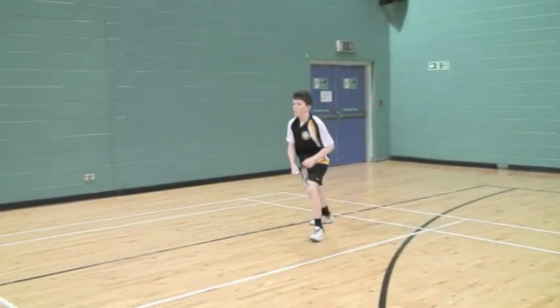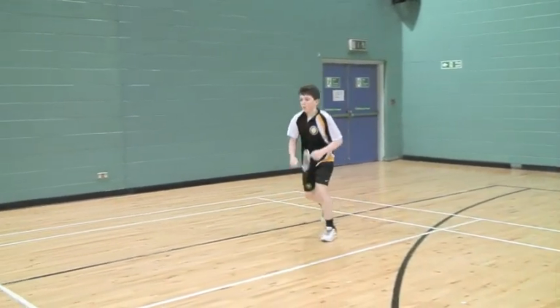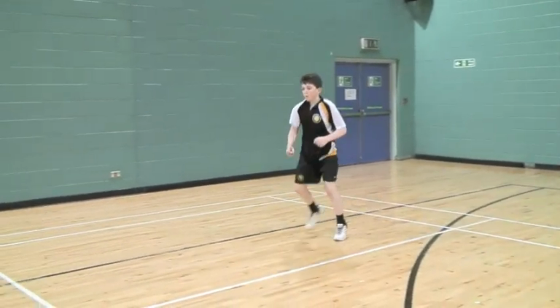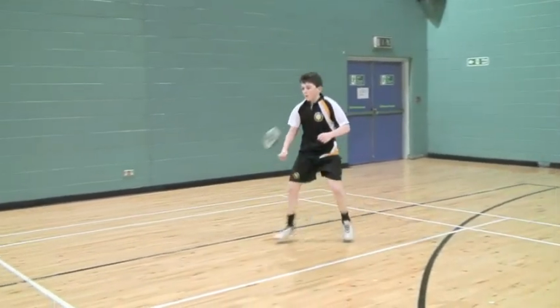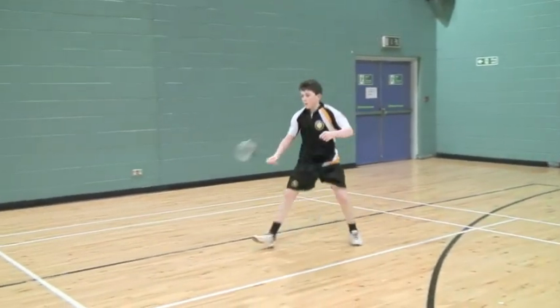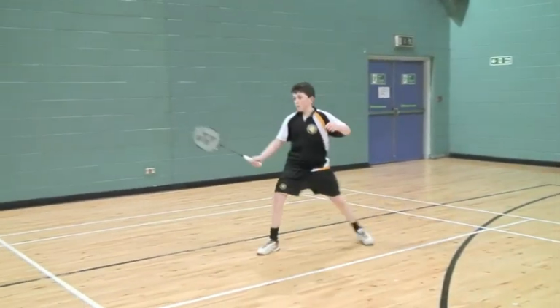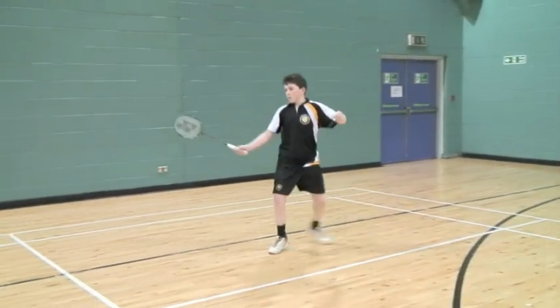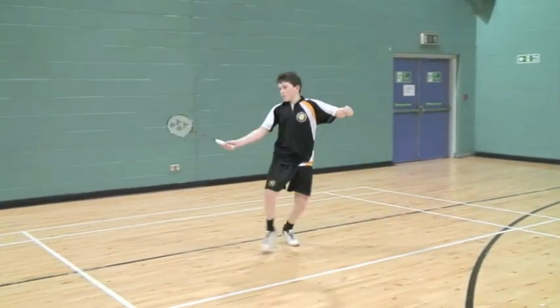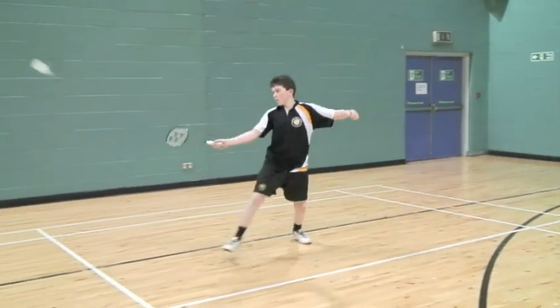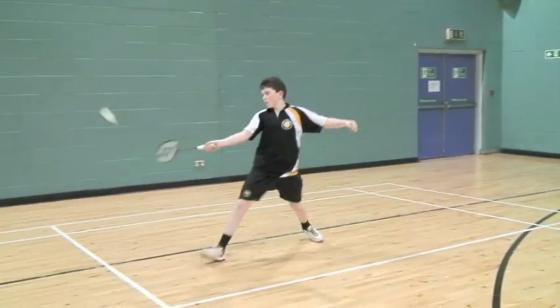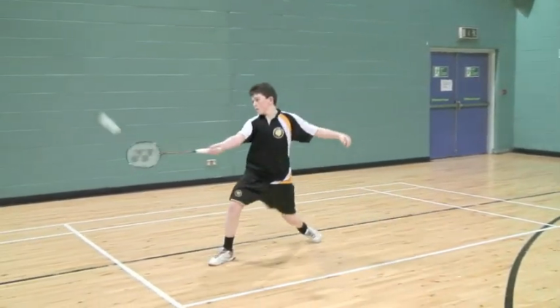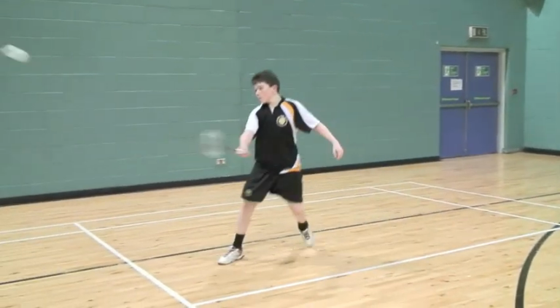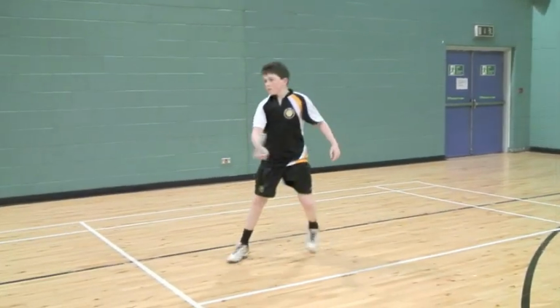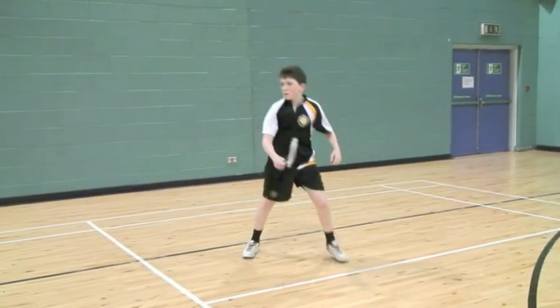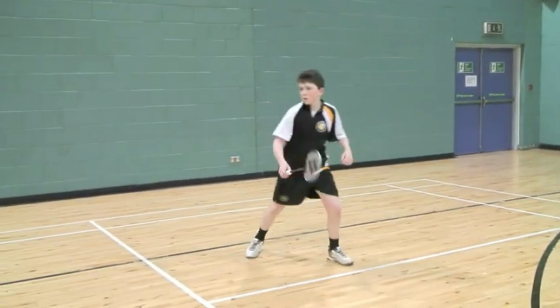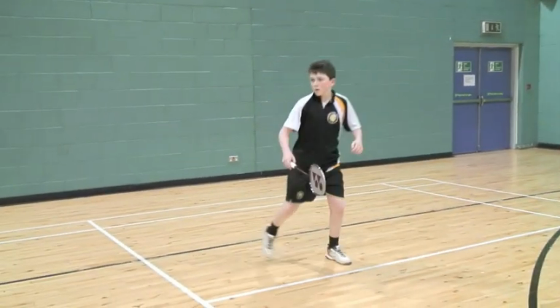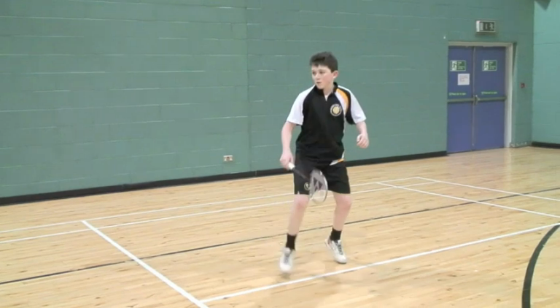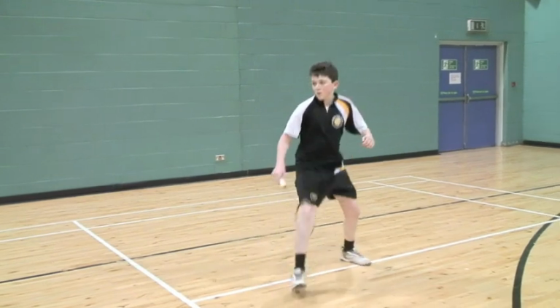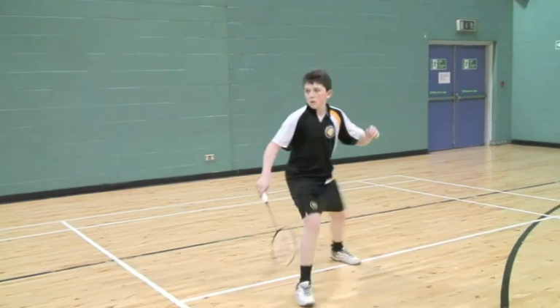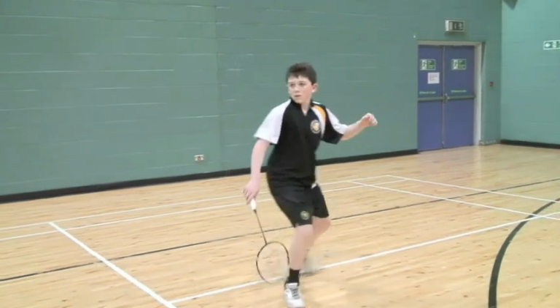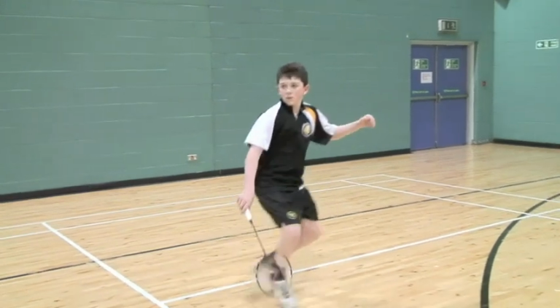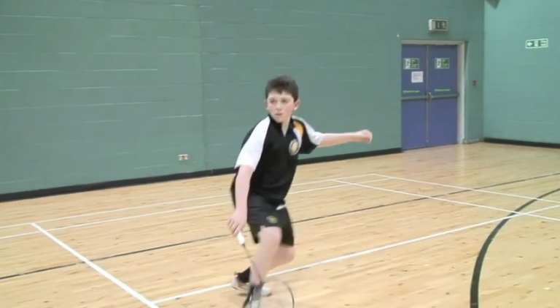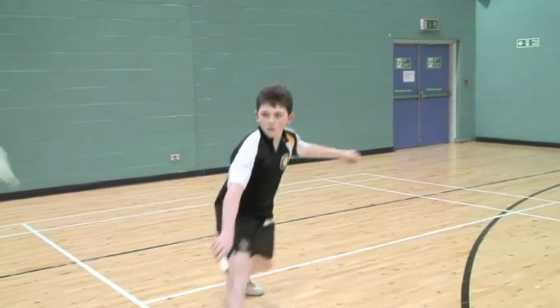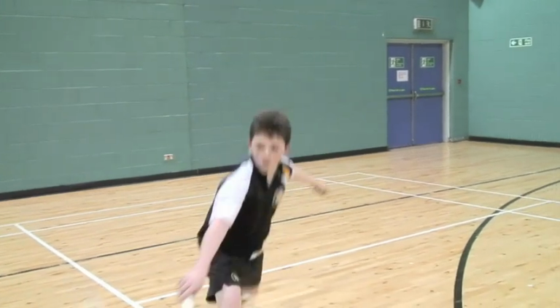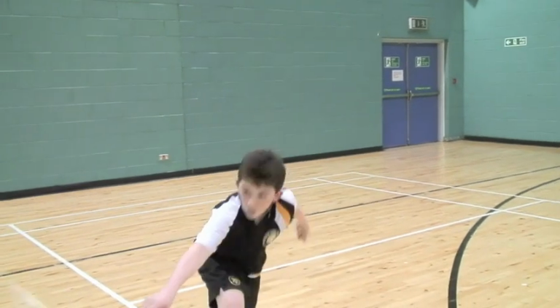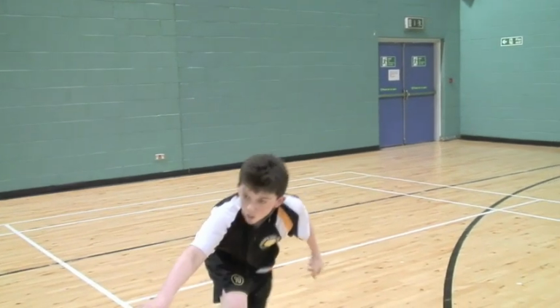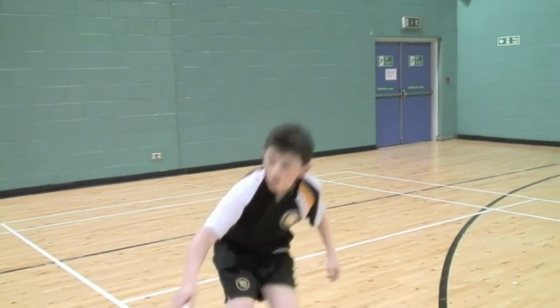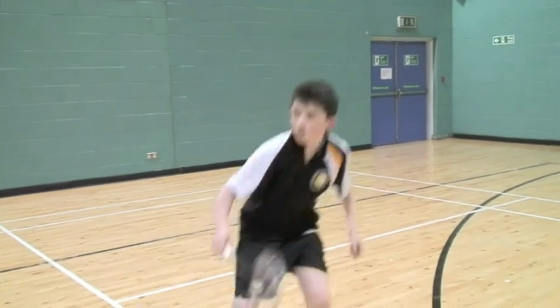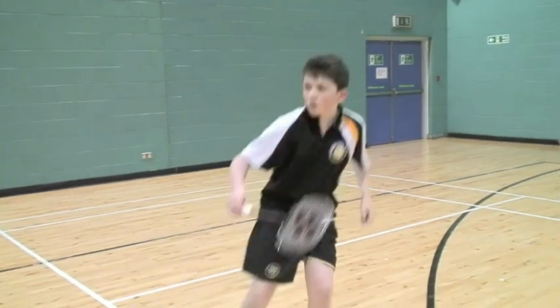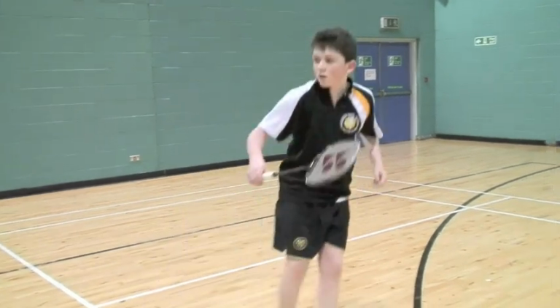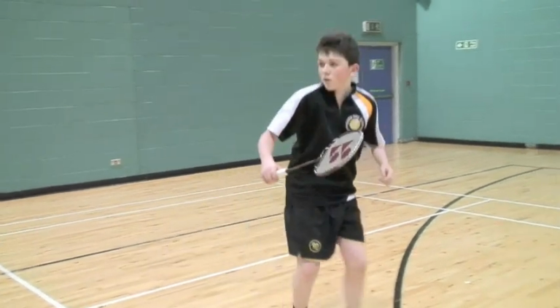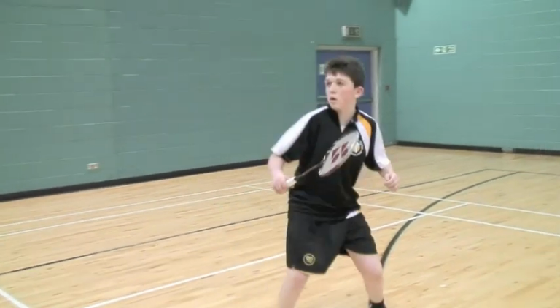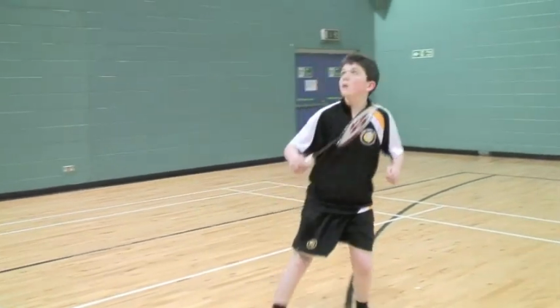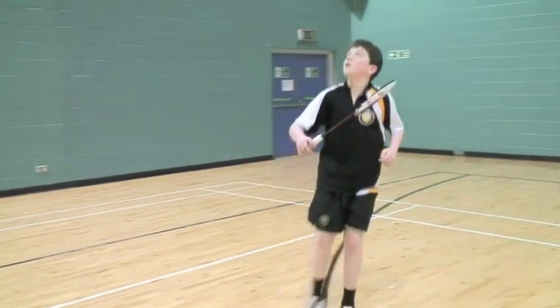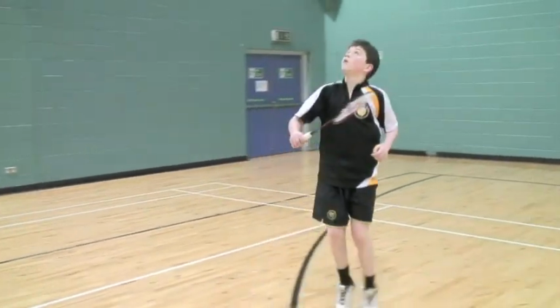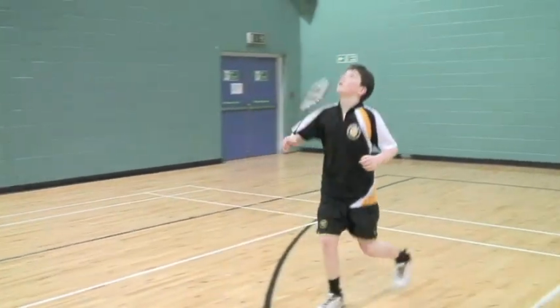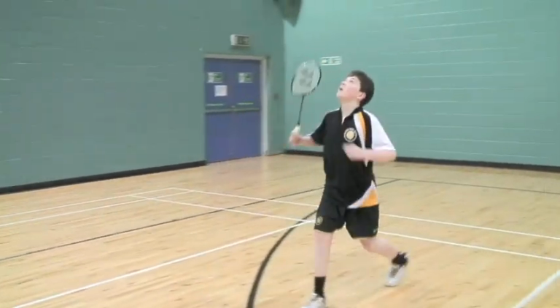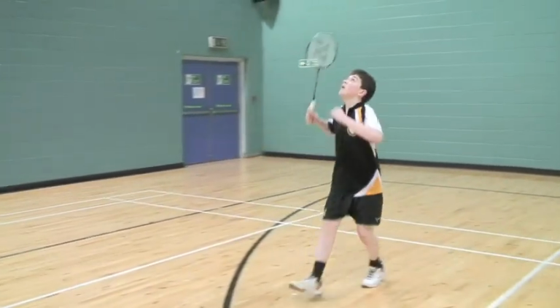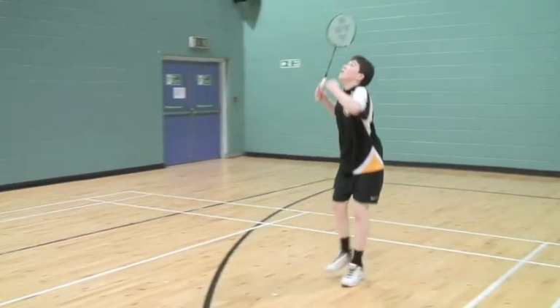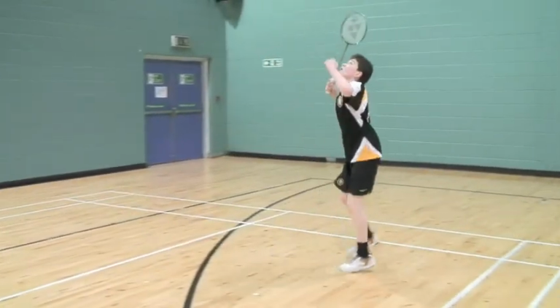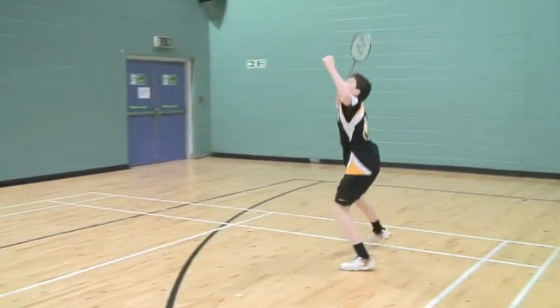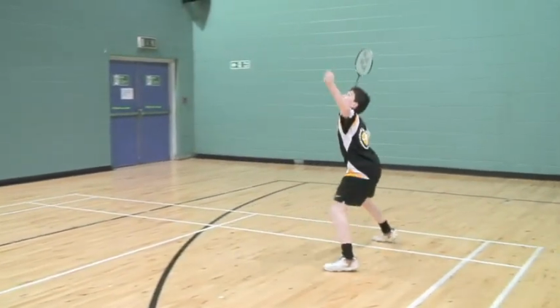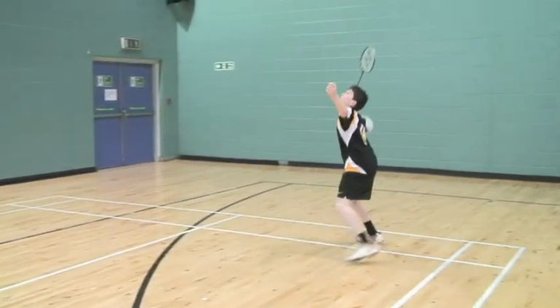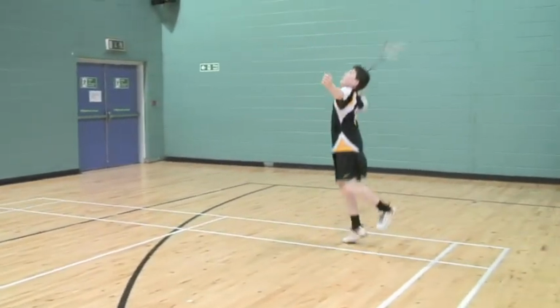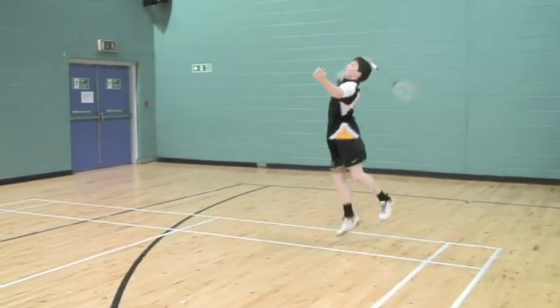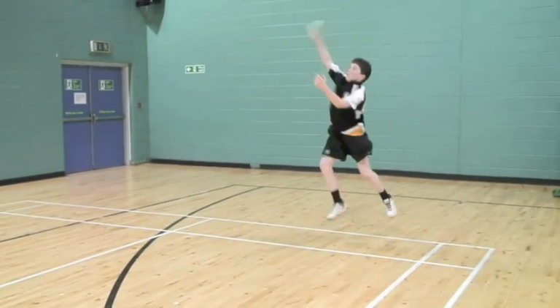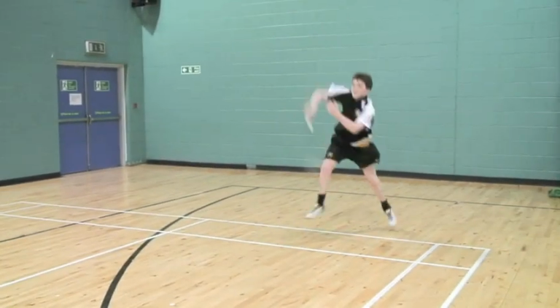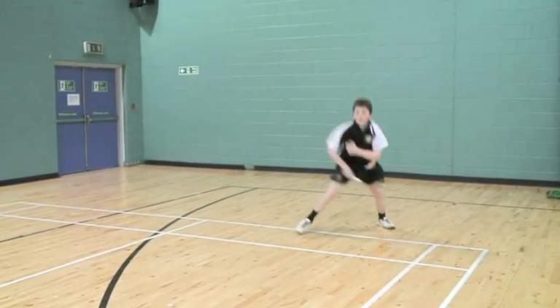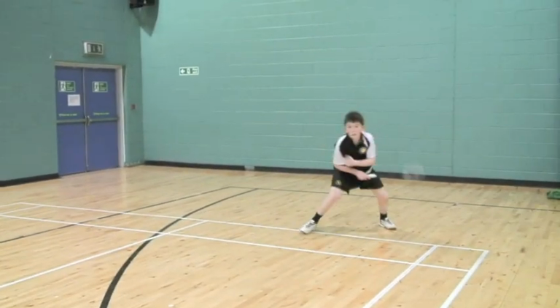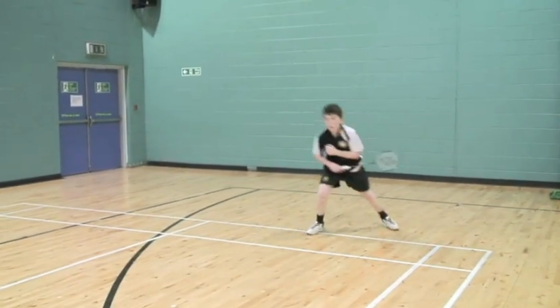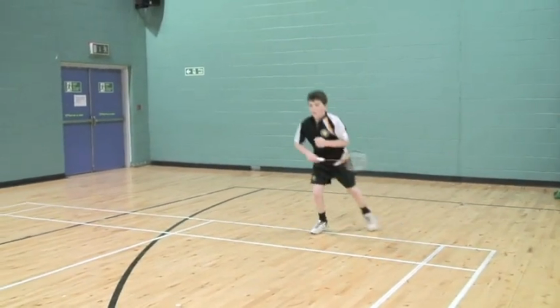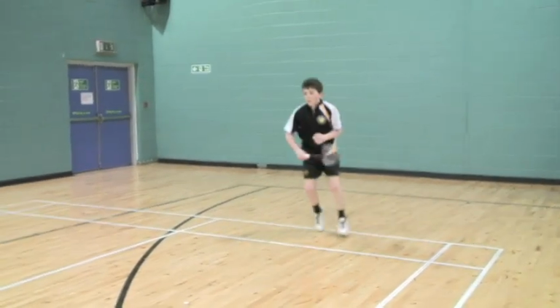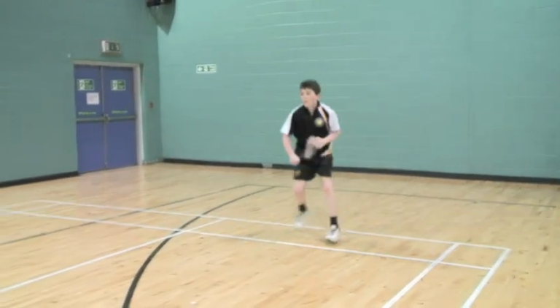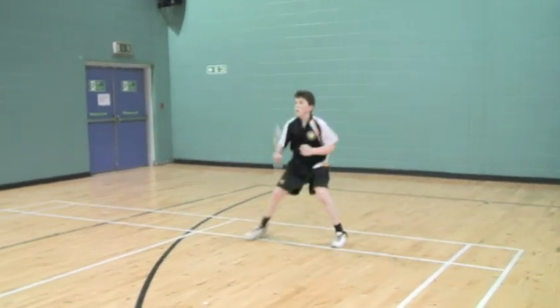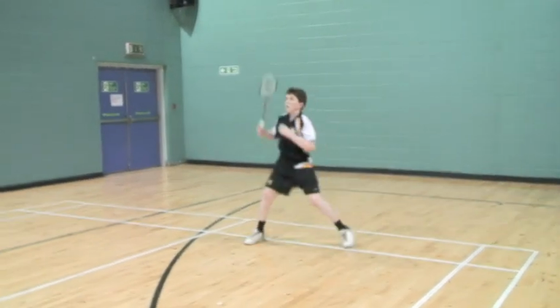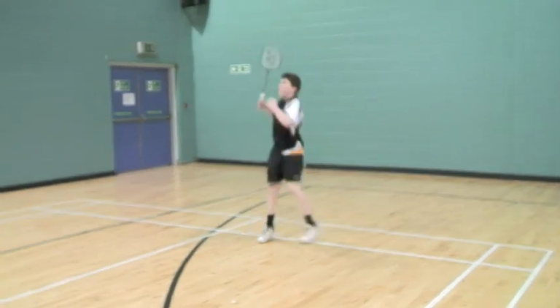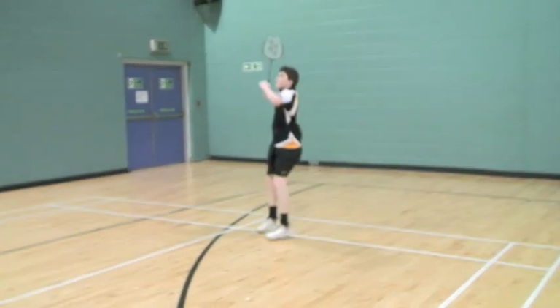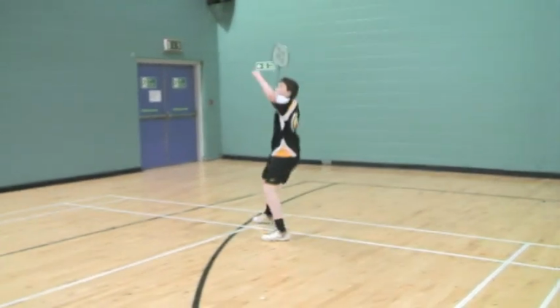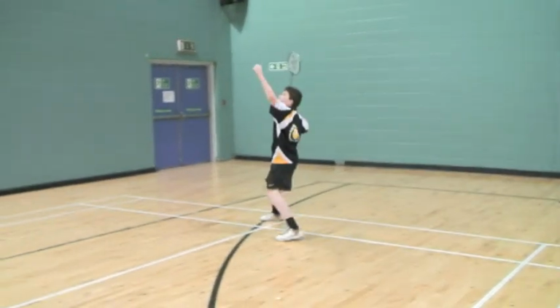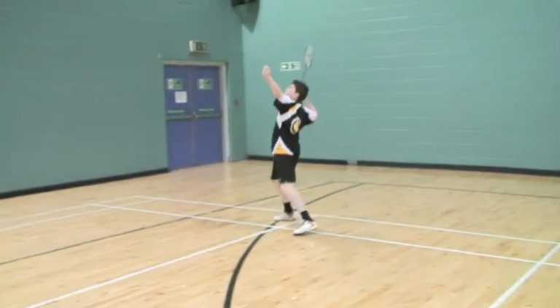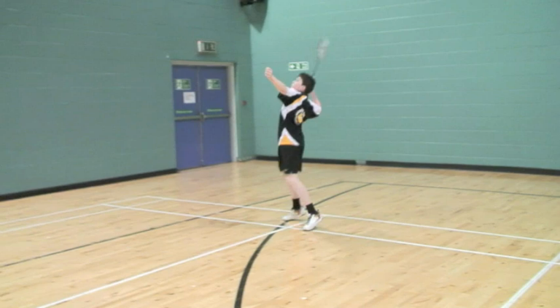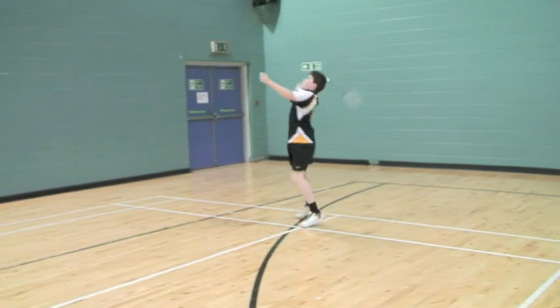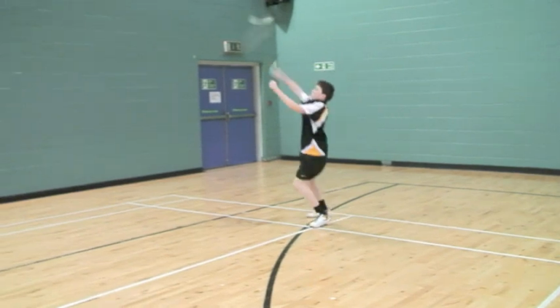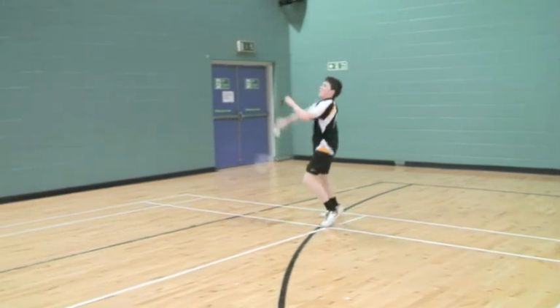At present the player knows where the shuttles are going. This makes it much easier and can help the player work on technique or movement within the control practice.